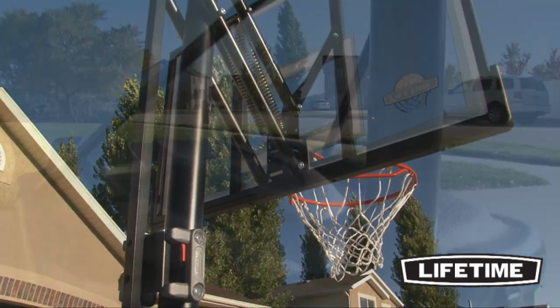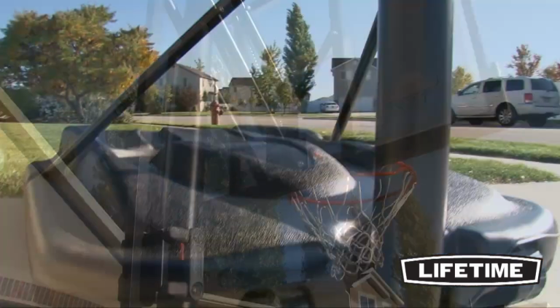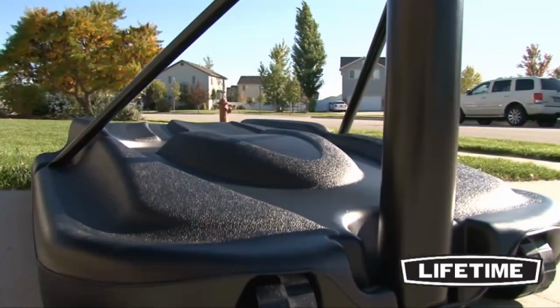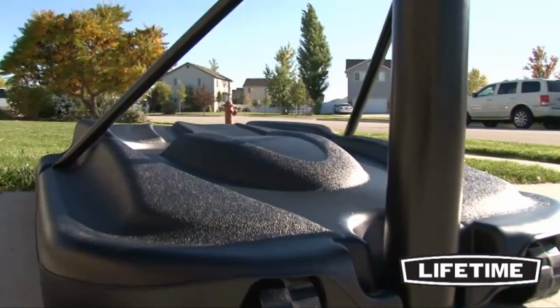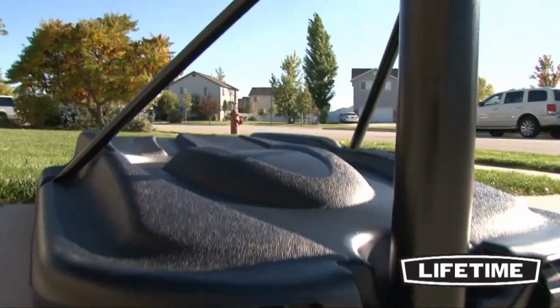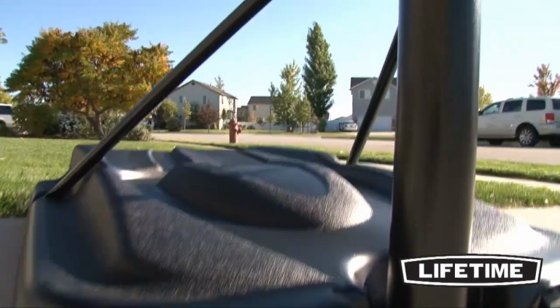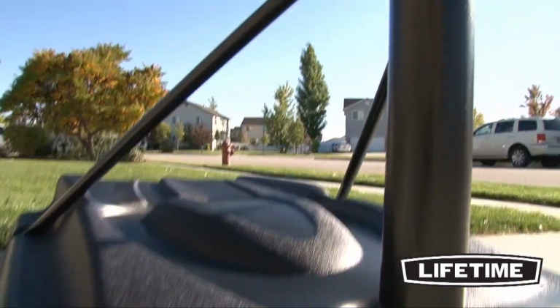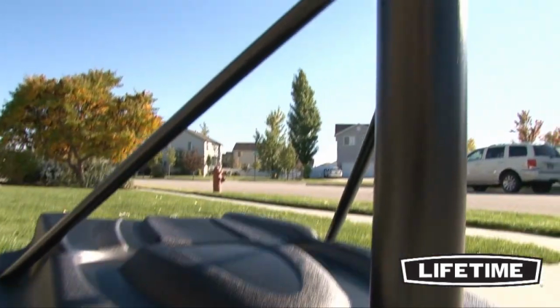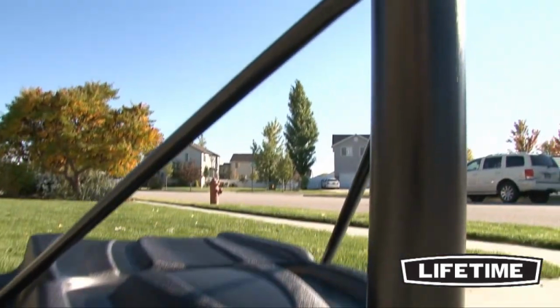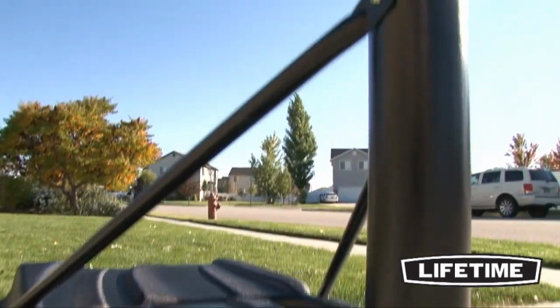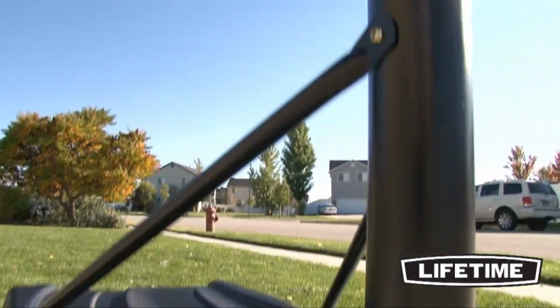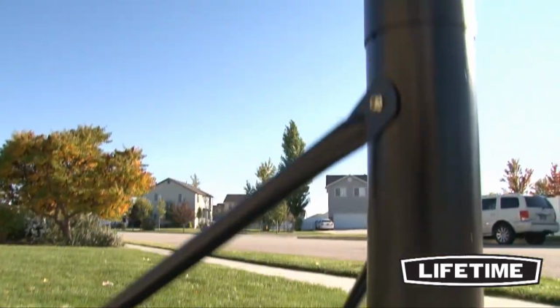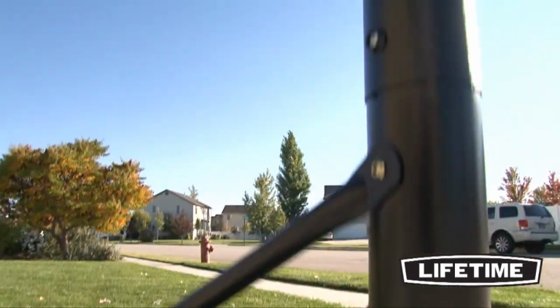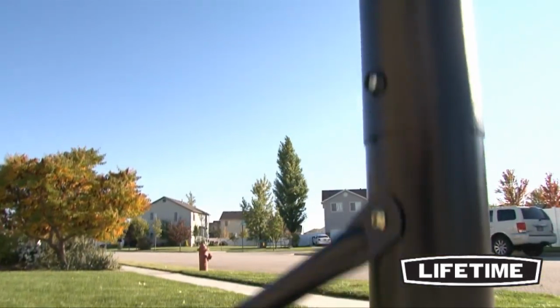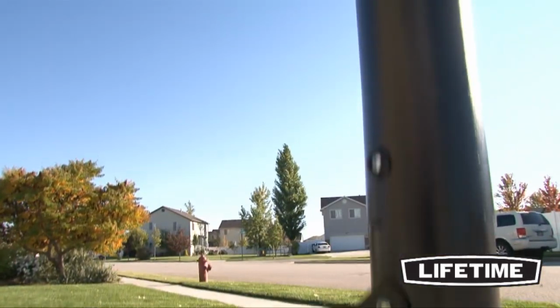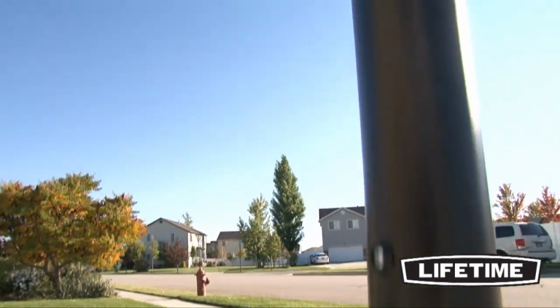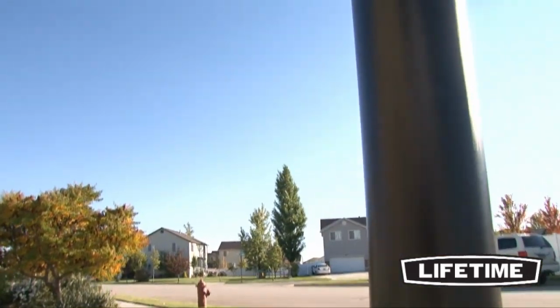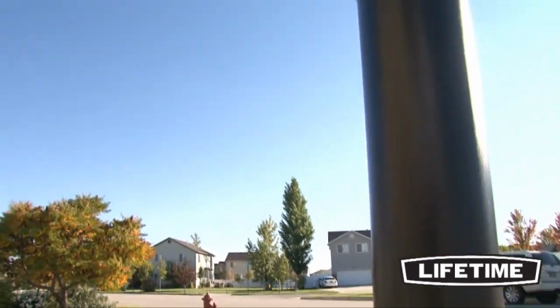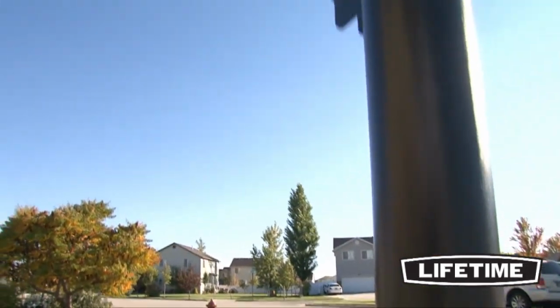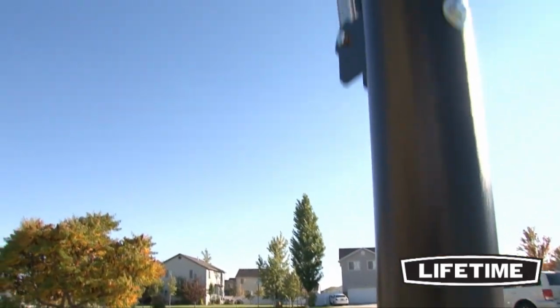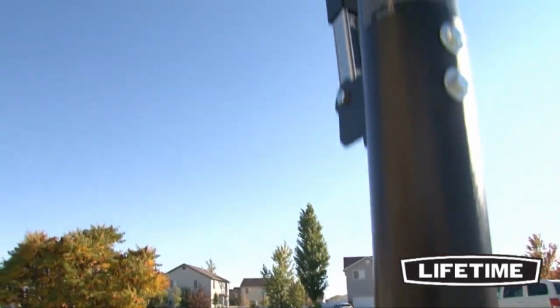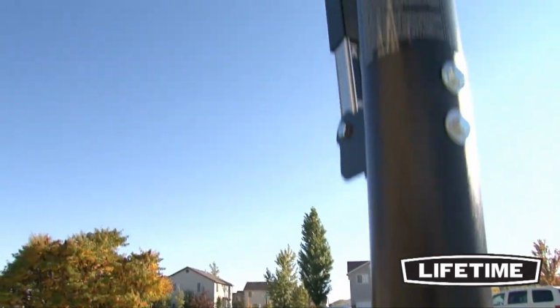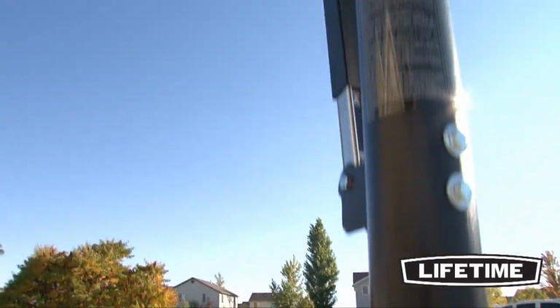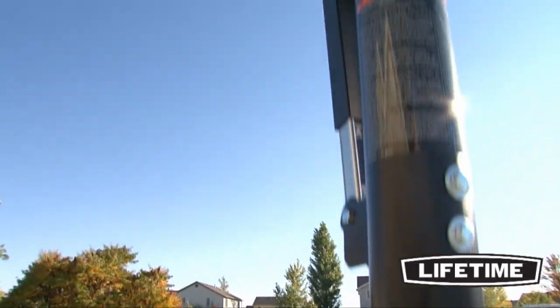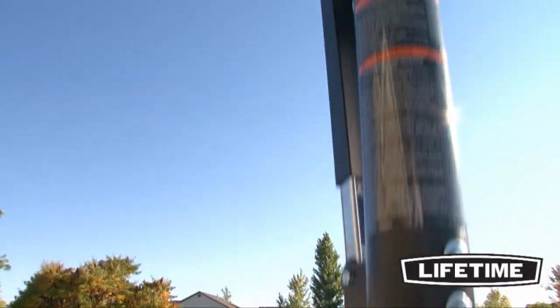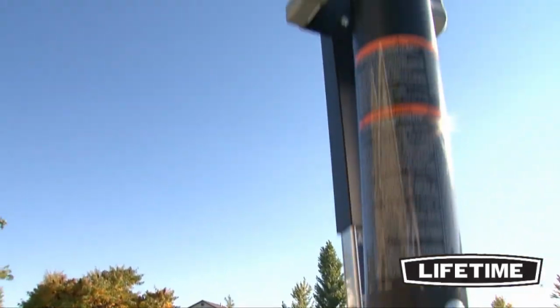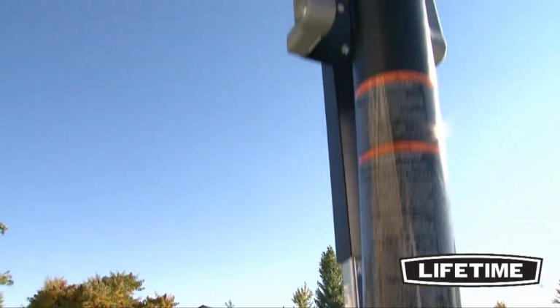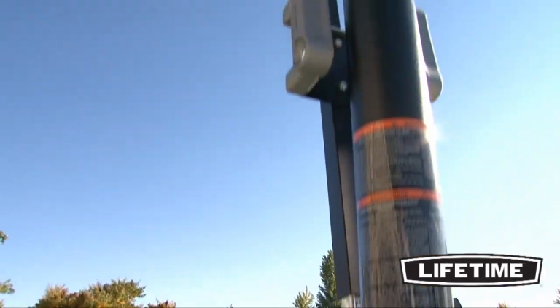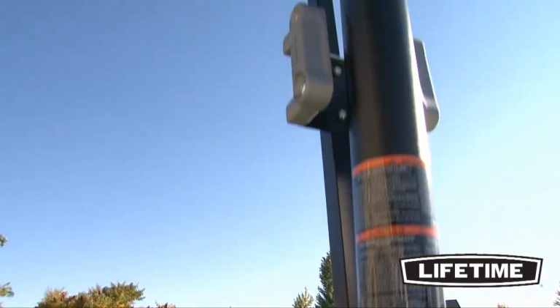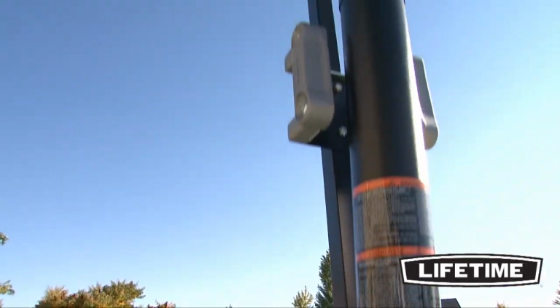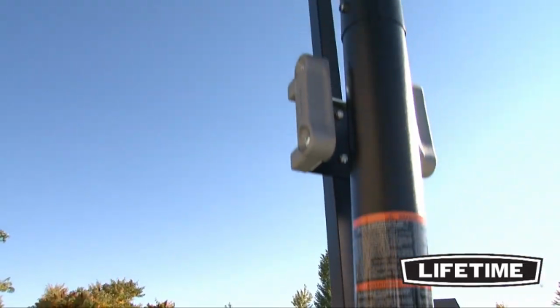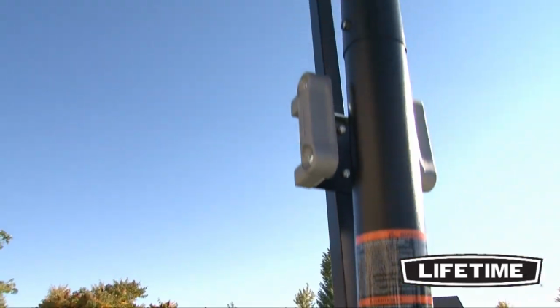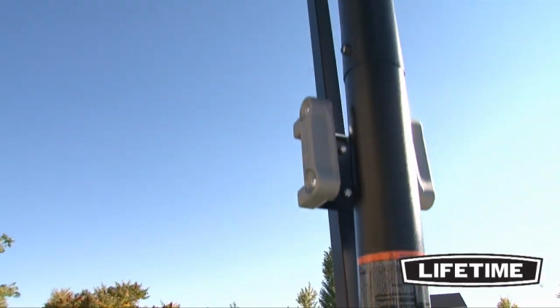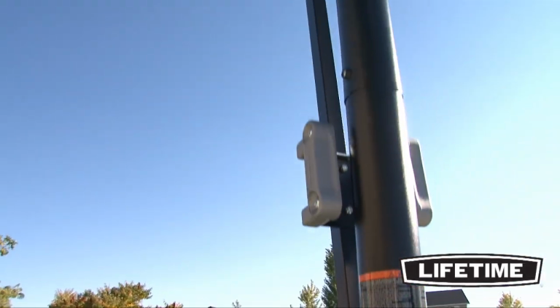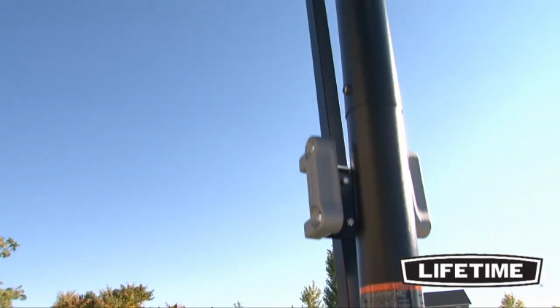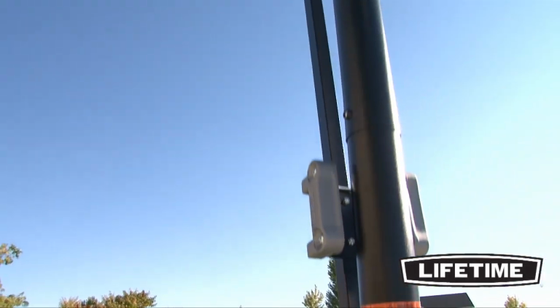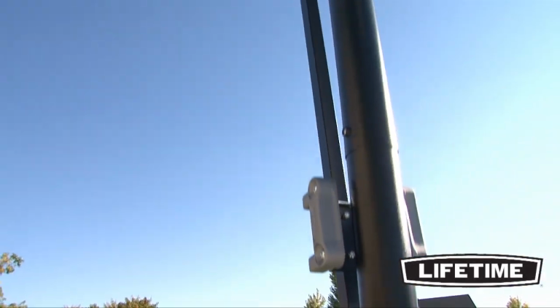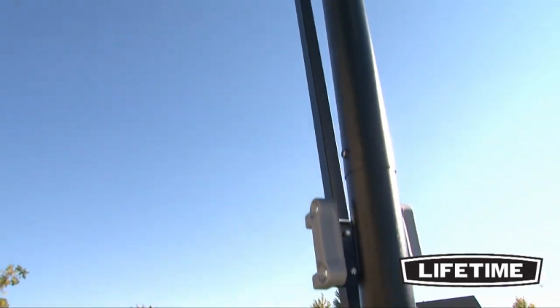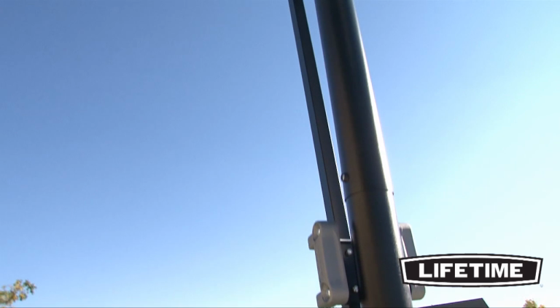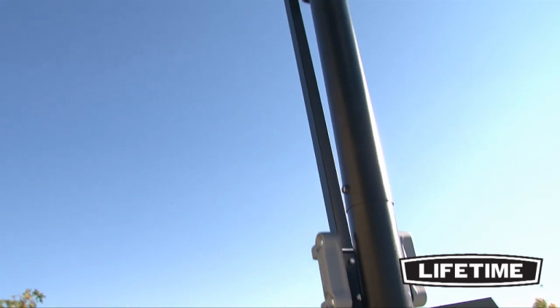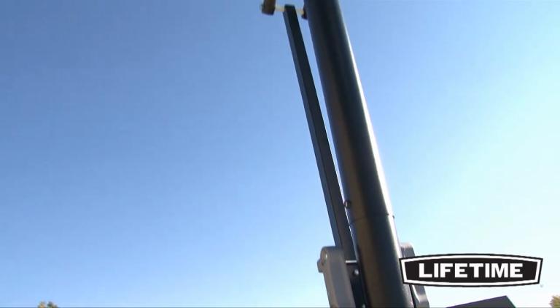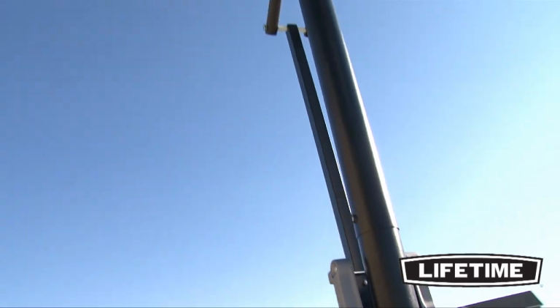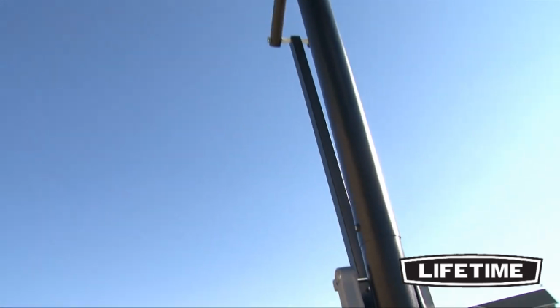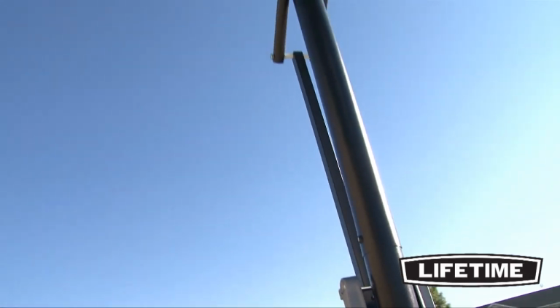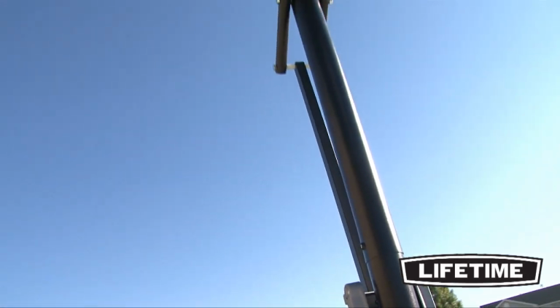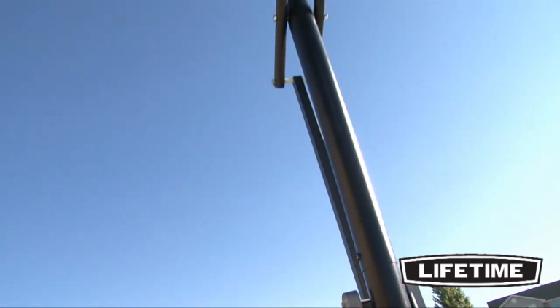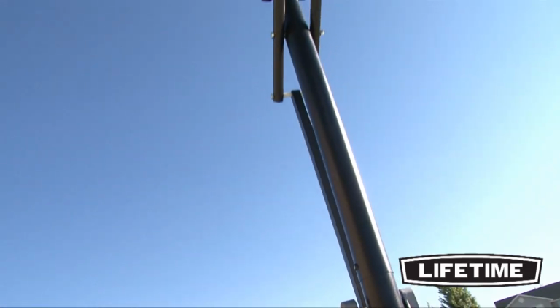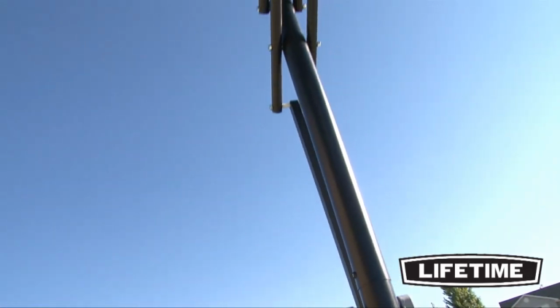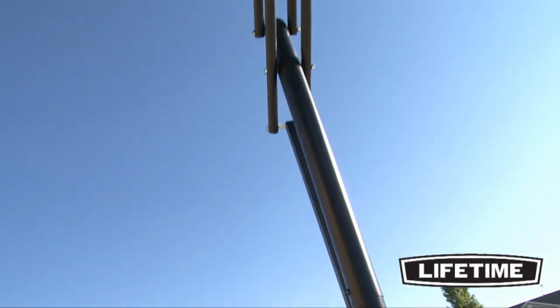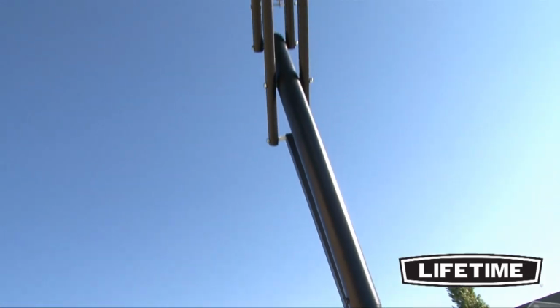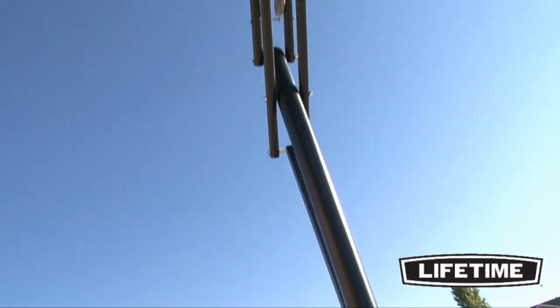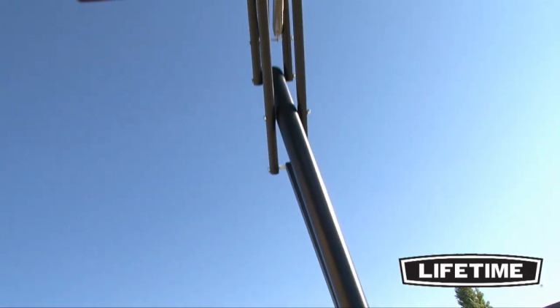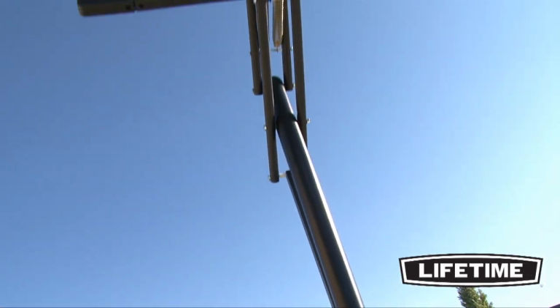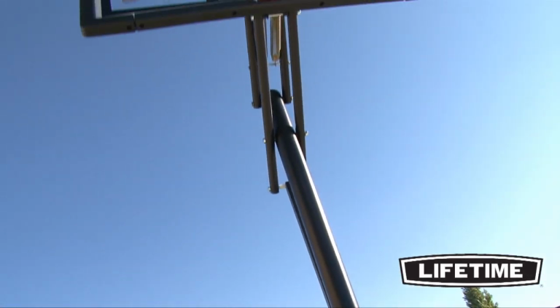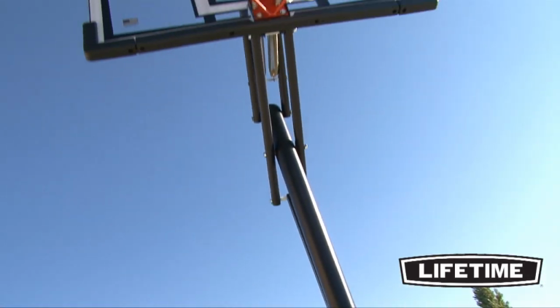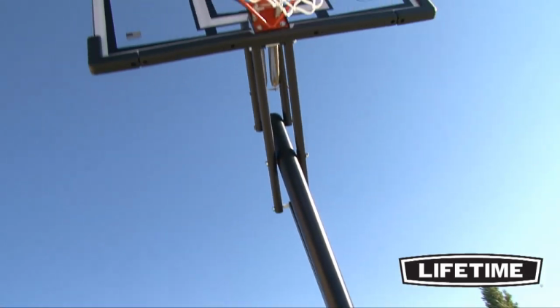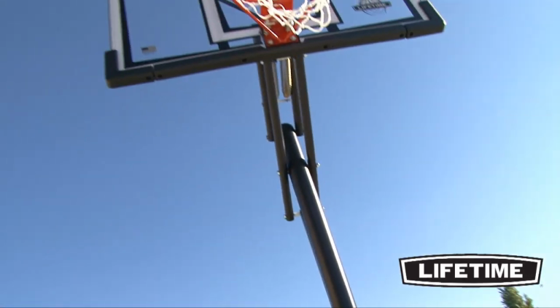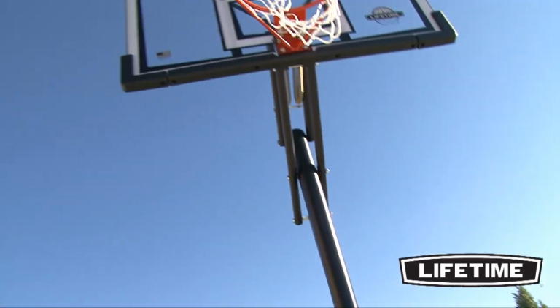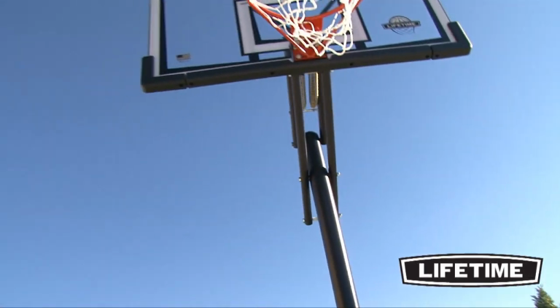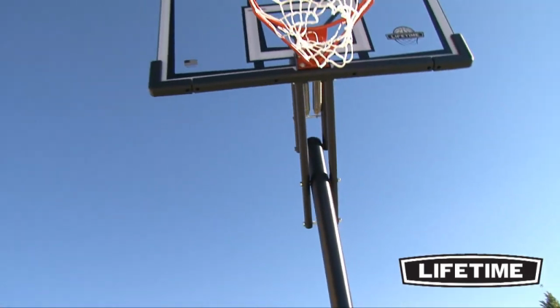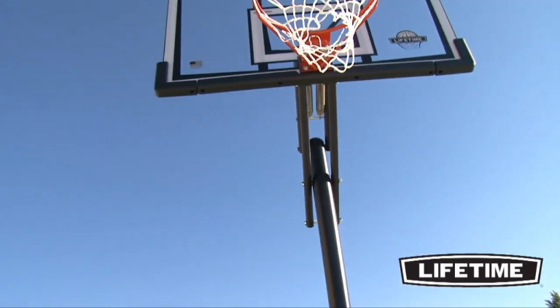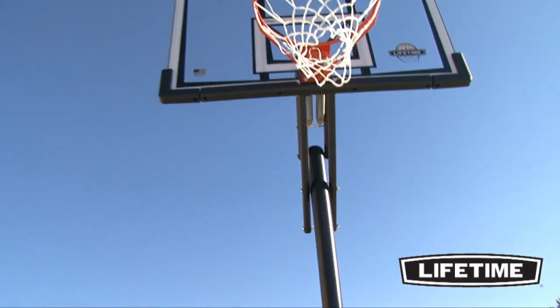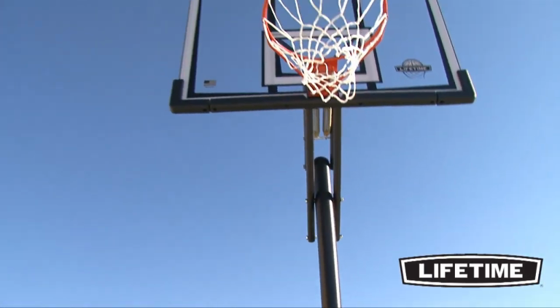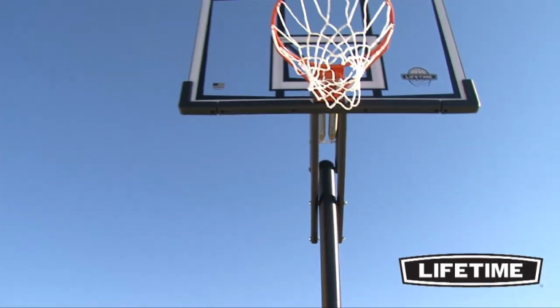Our three piece, three and a half inch diameter round steel pole has a durable powder coated finish that prevents rusting, chipping or peeling.